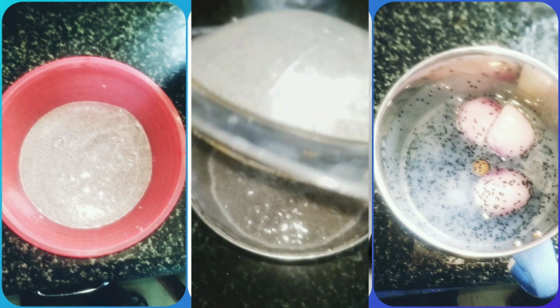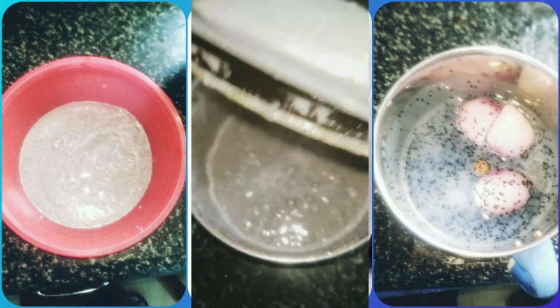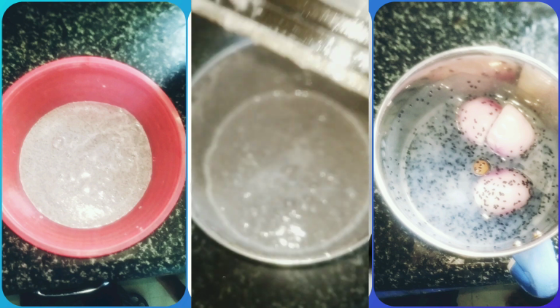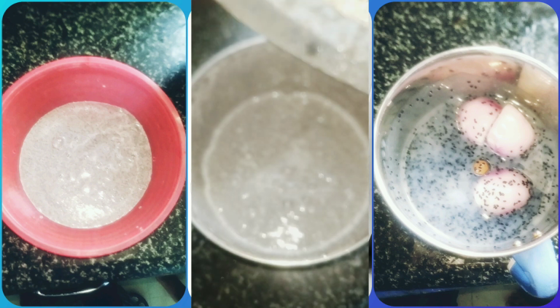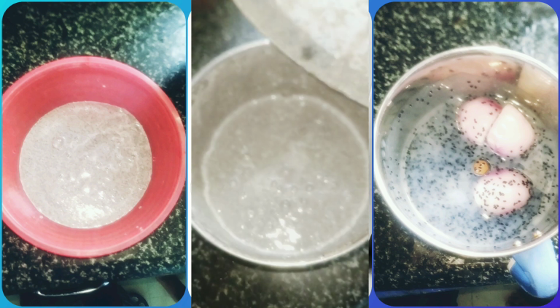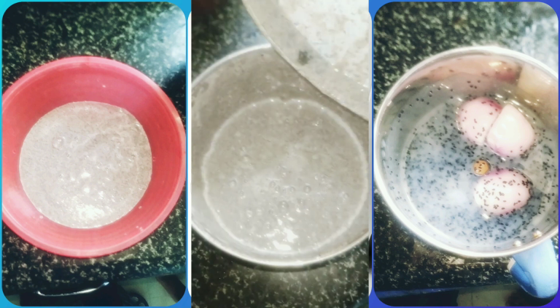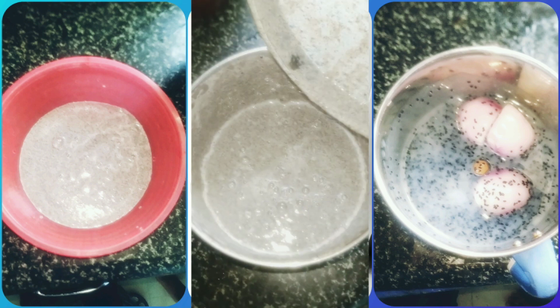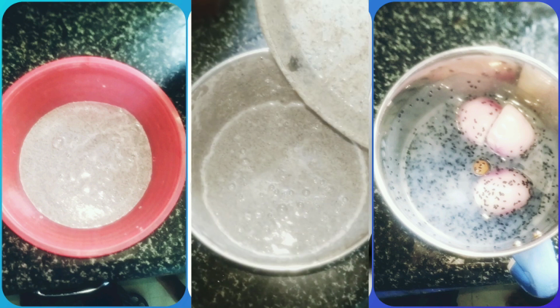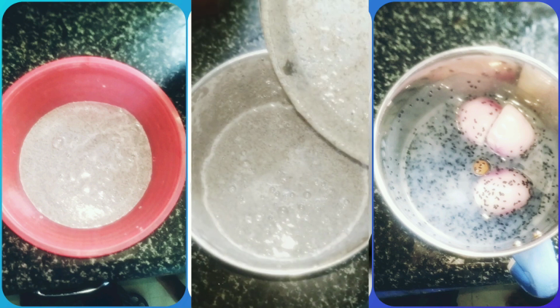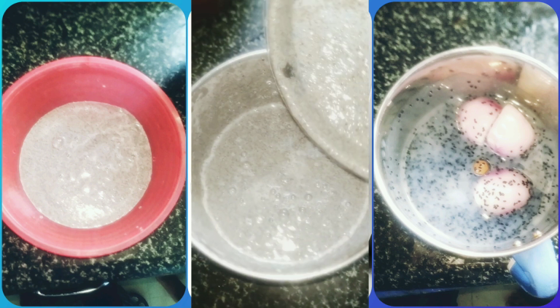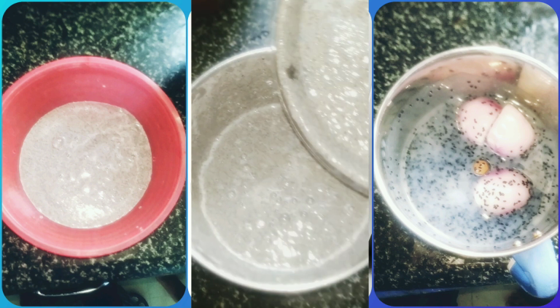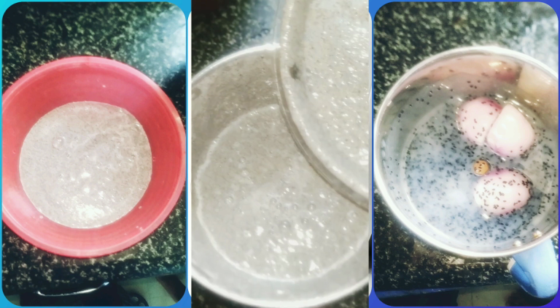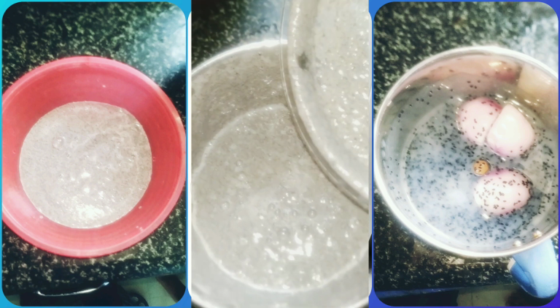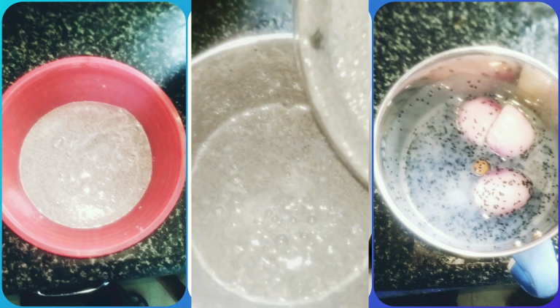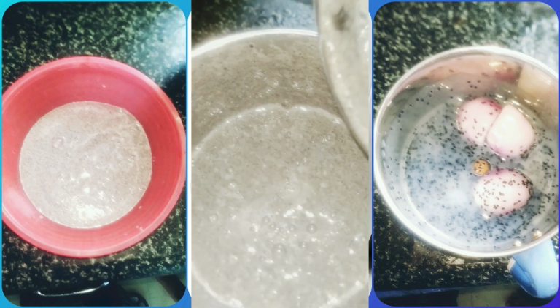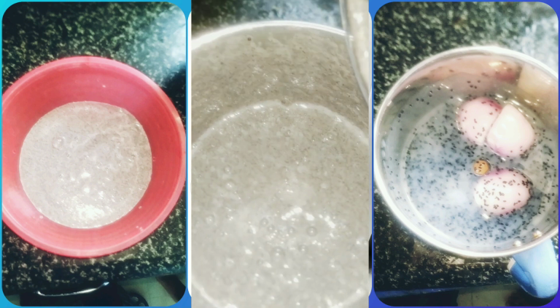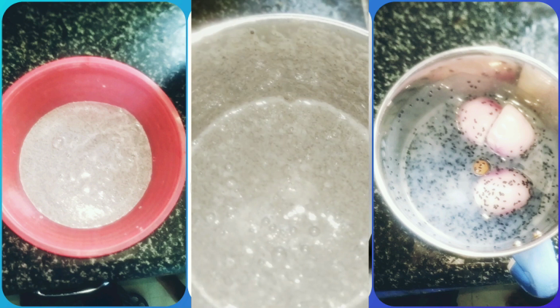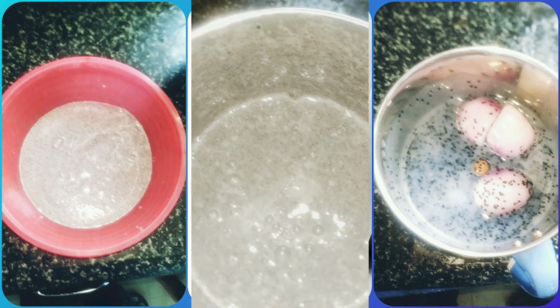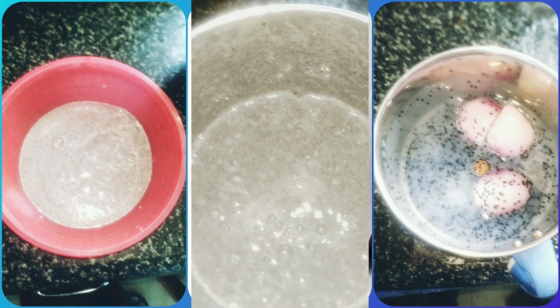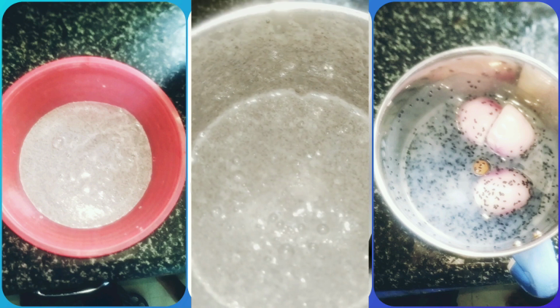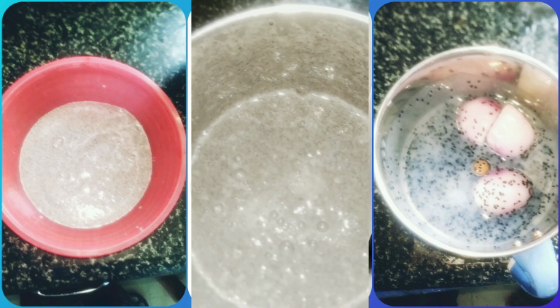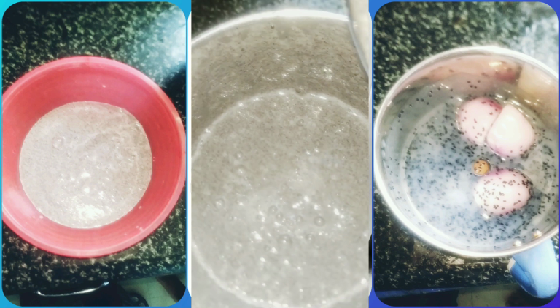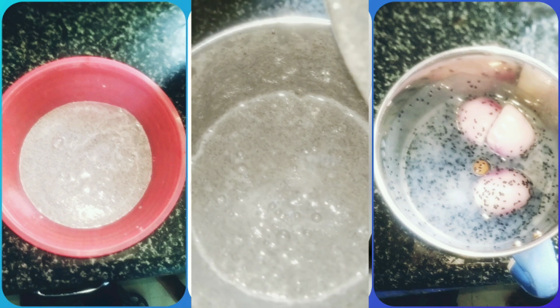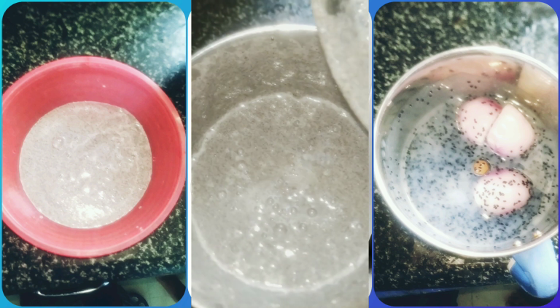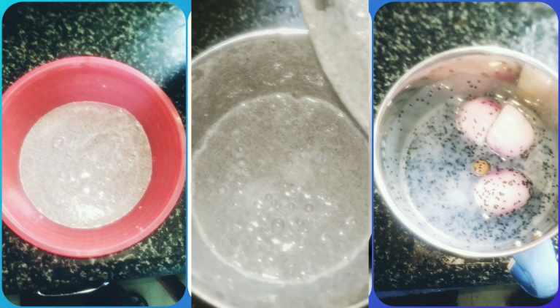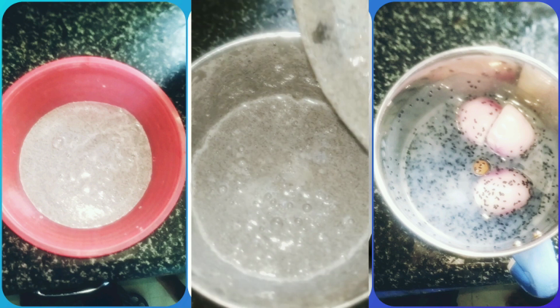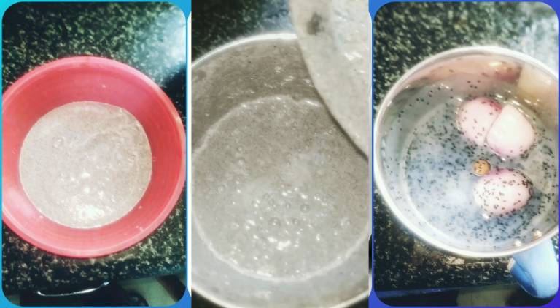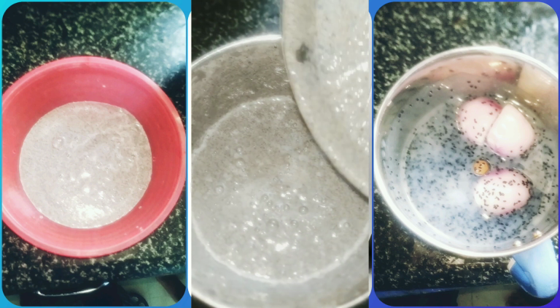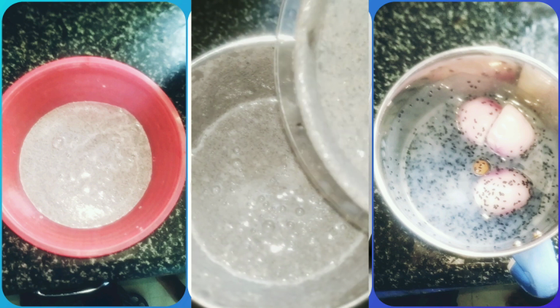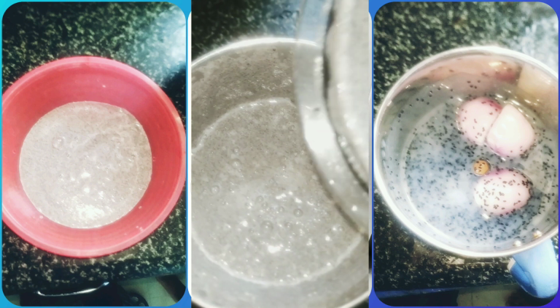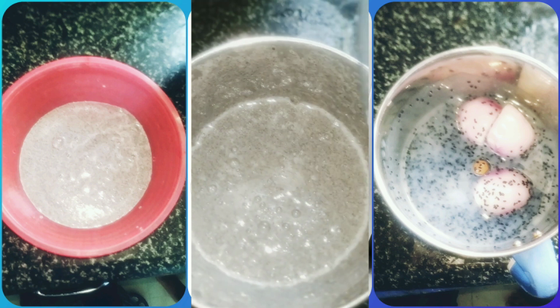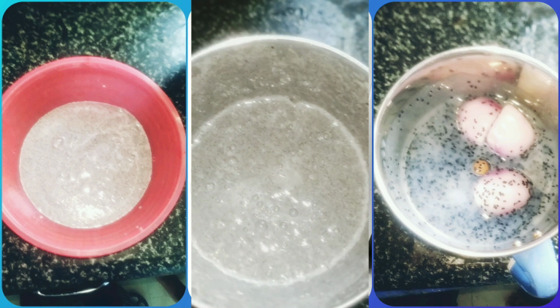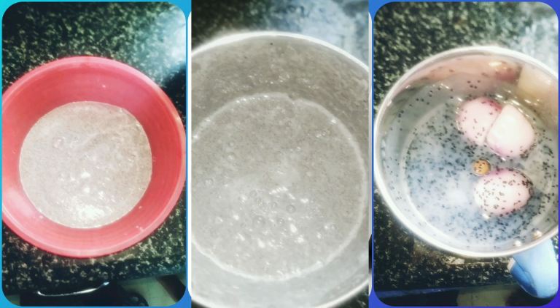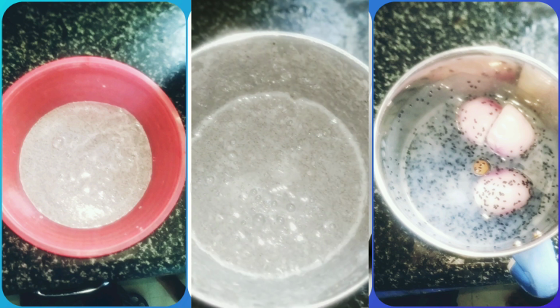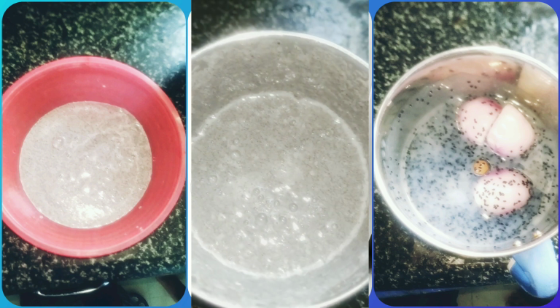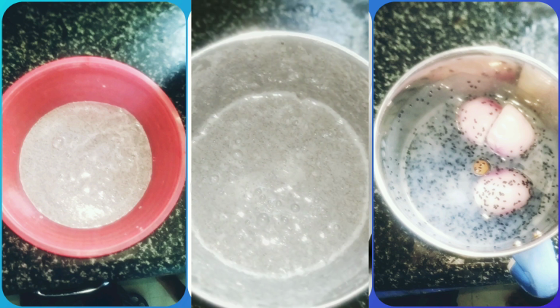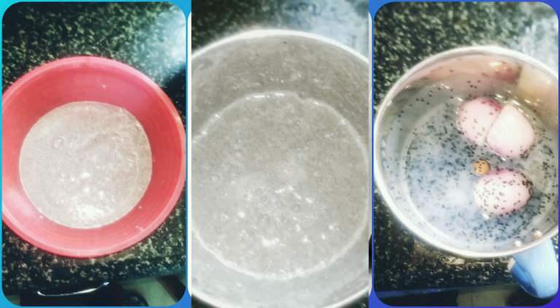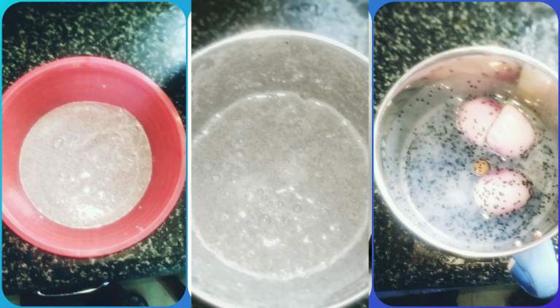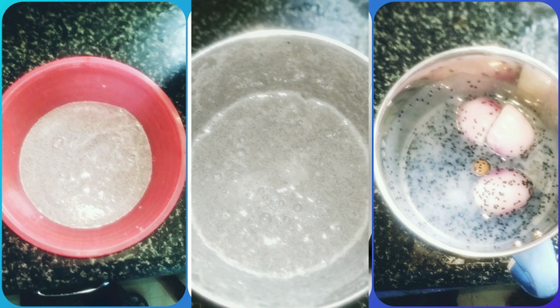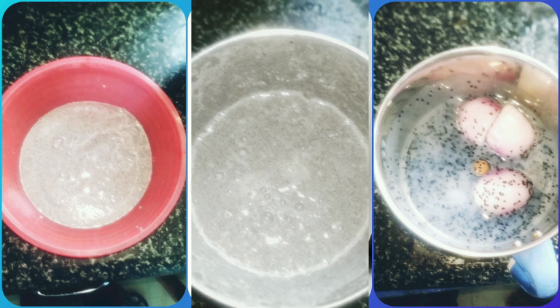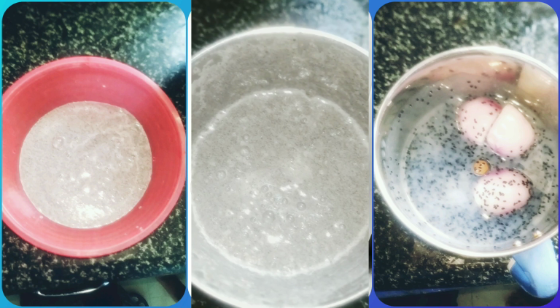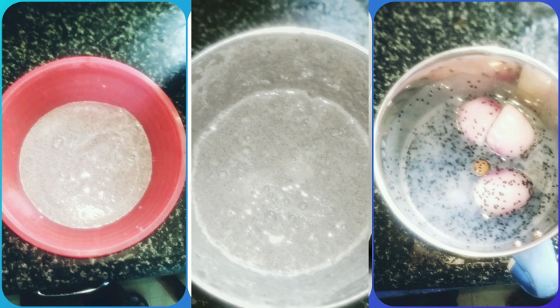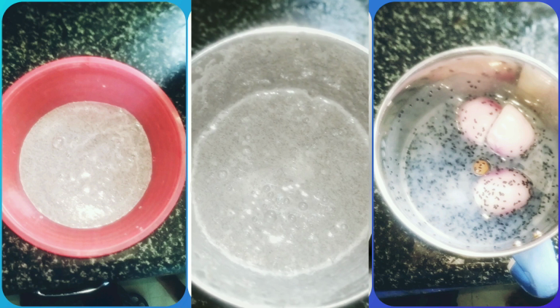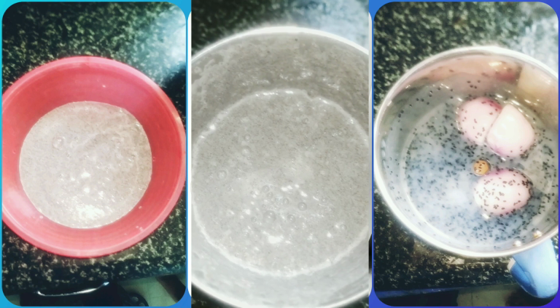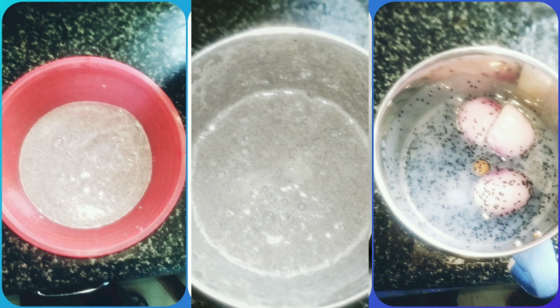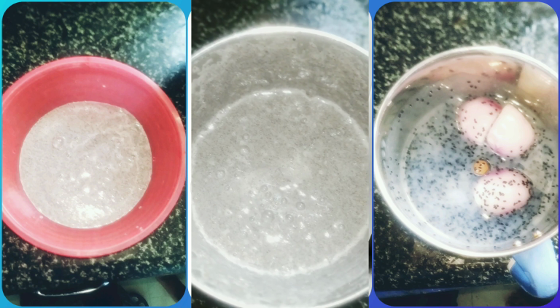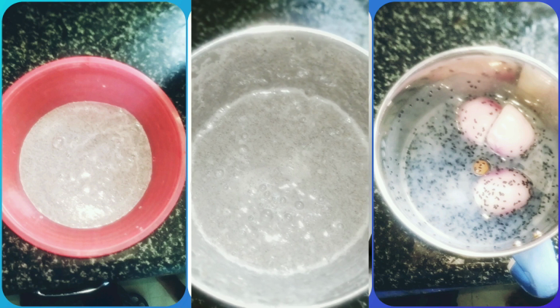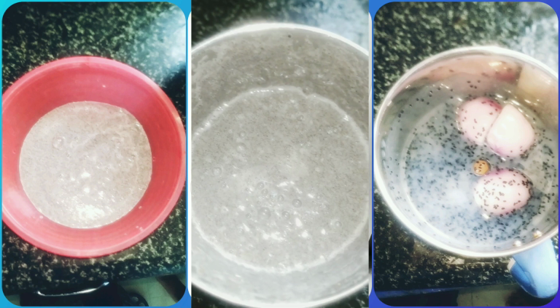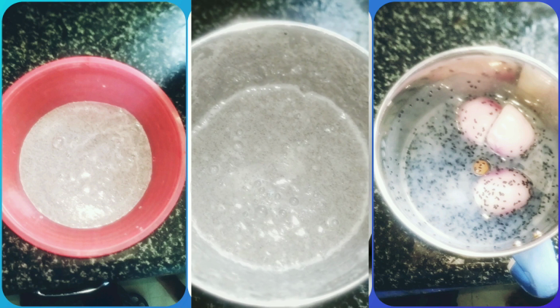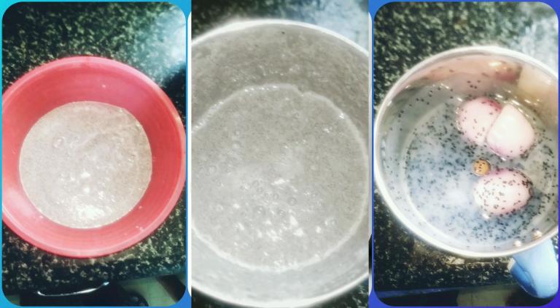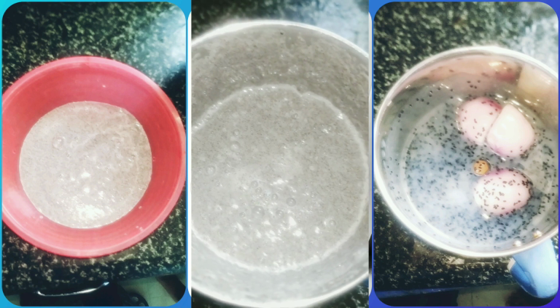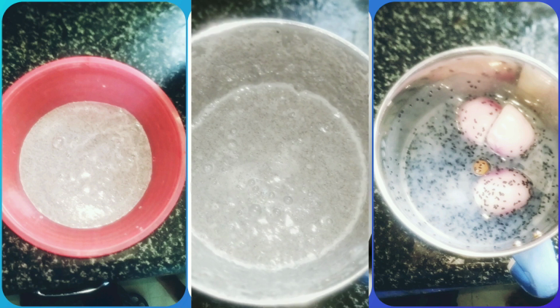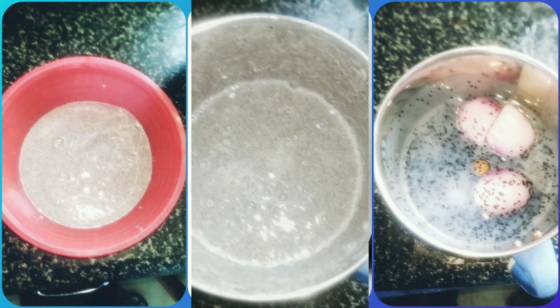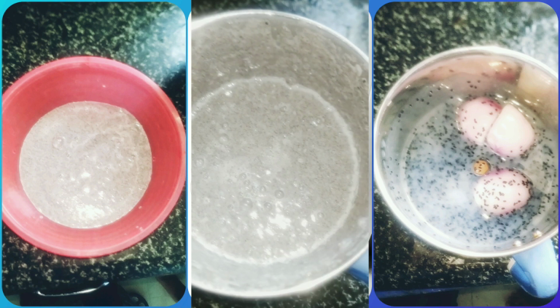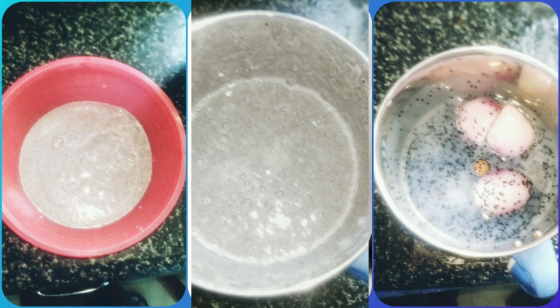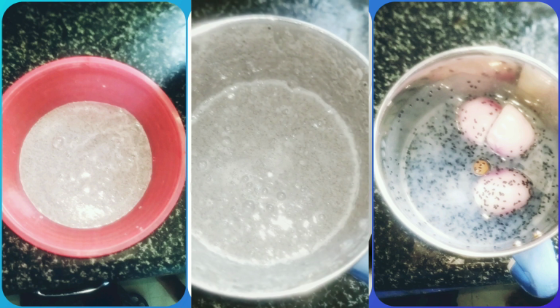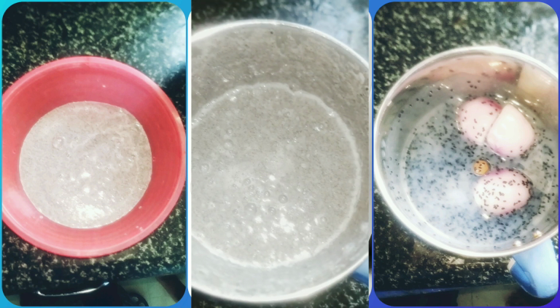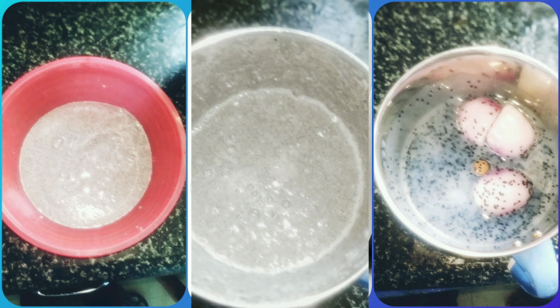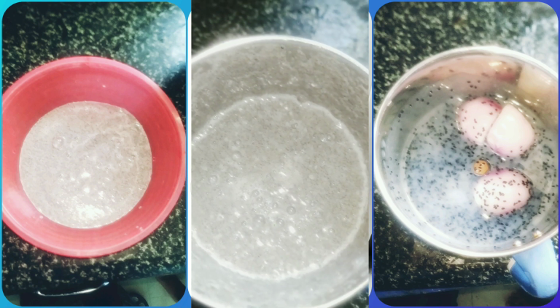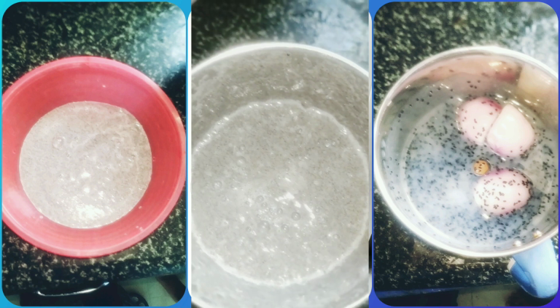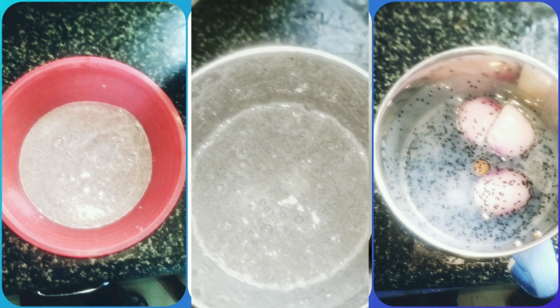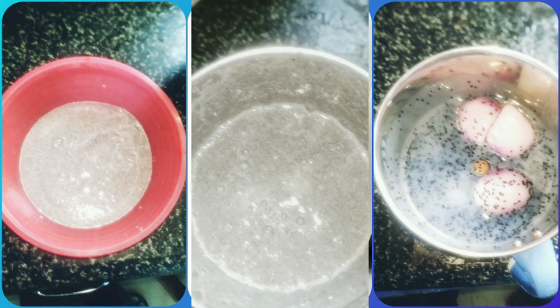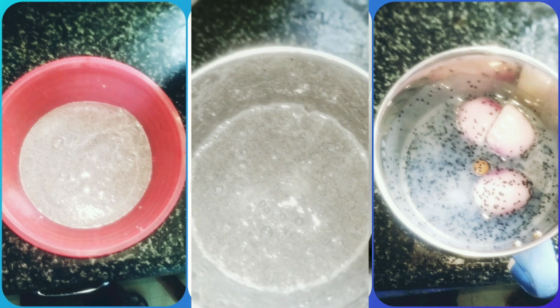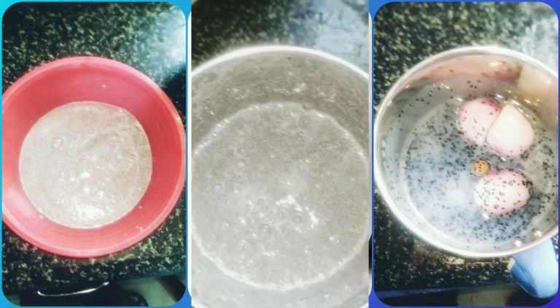Let us open it. Wow, it is so beautiful. It is extraordinary.